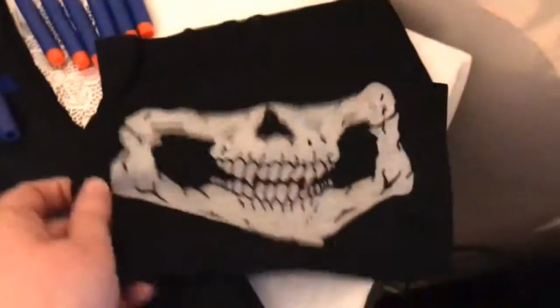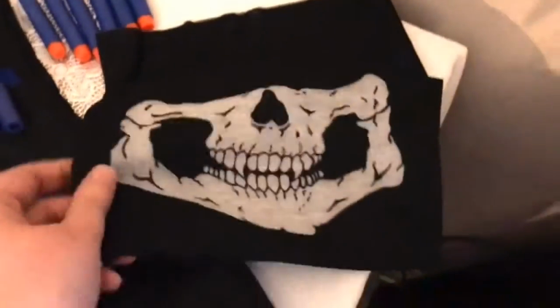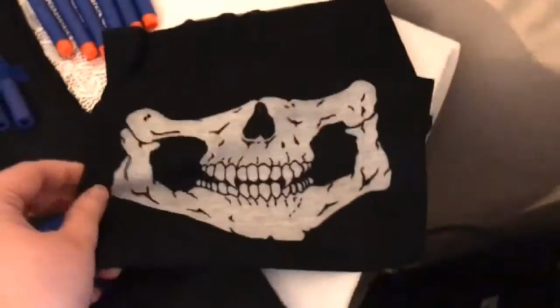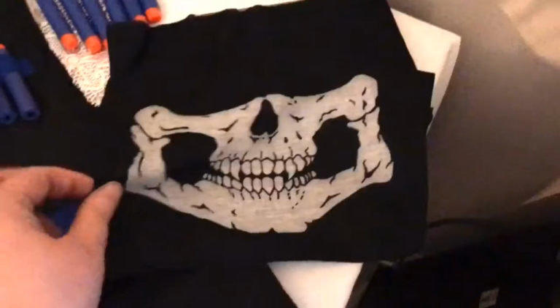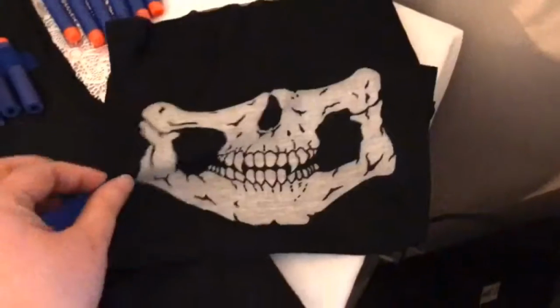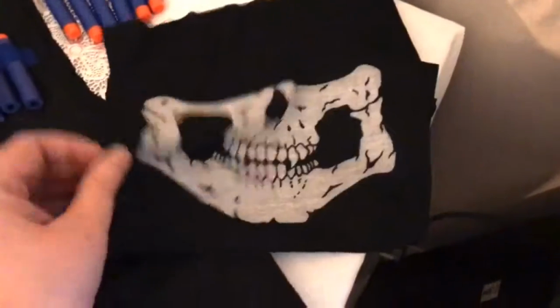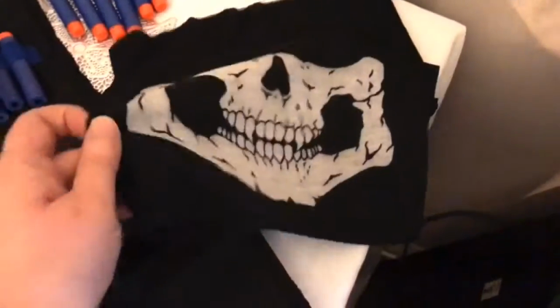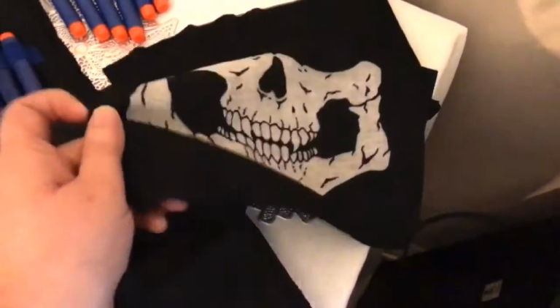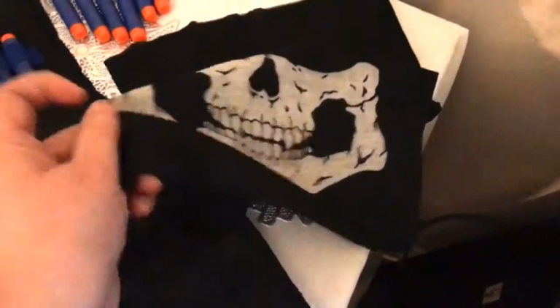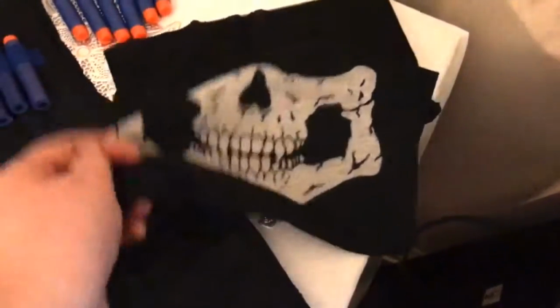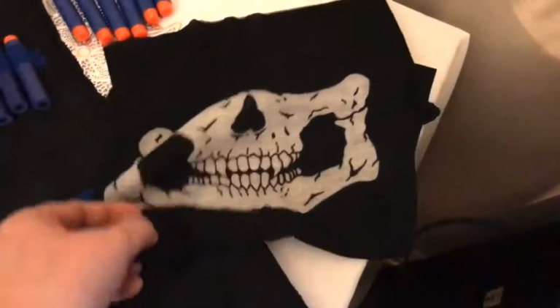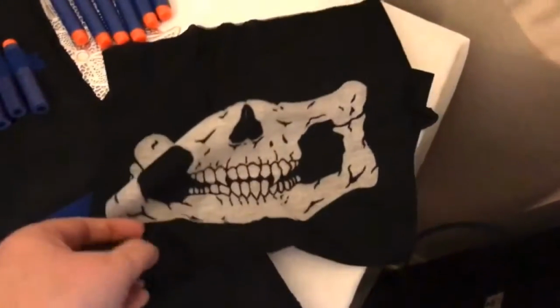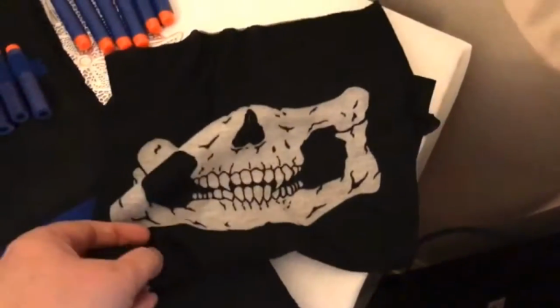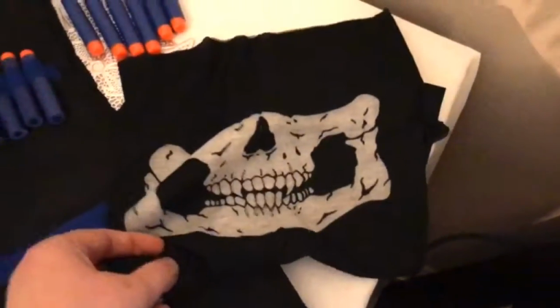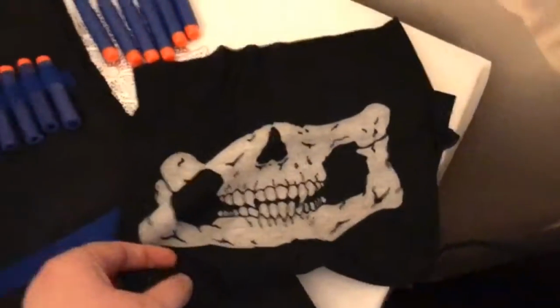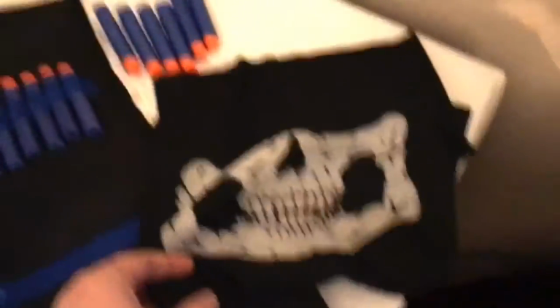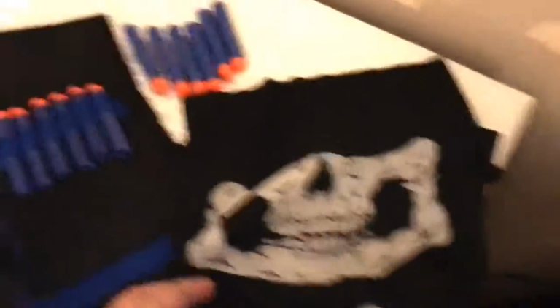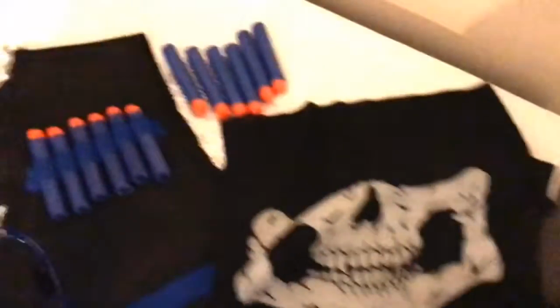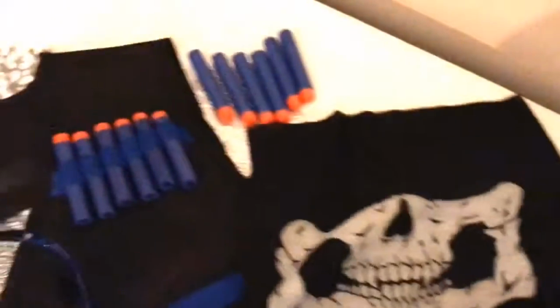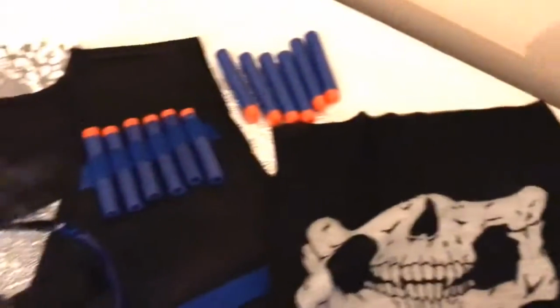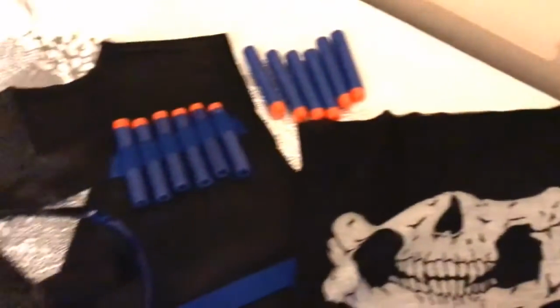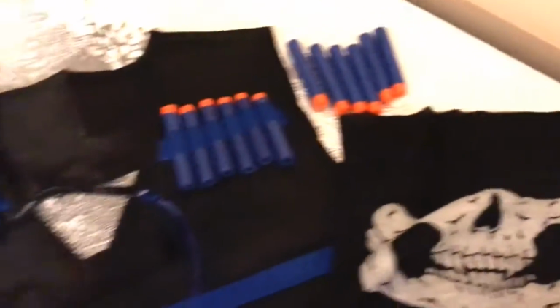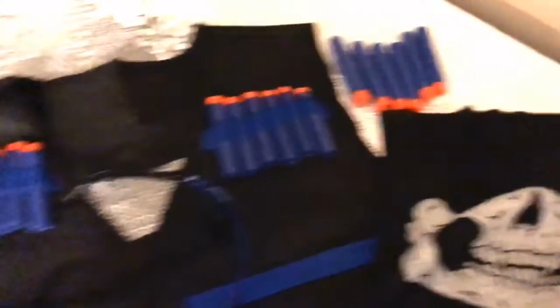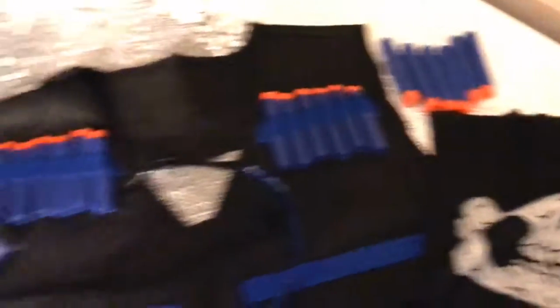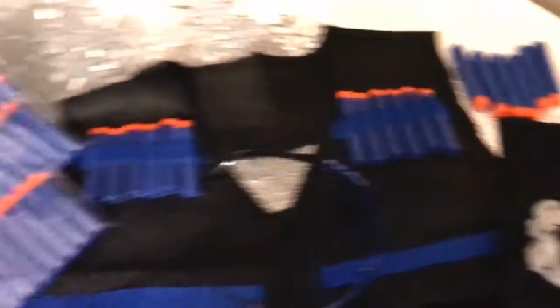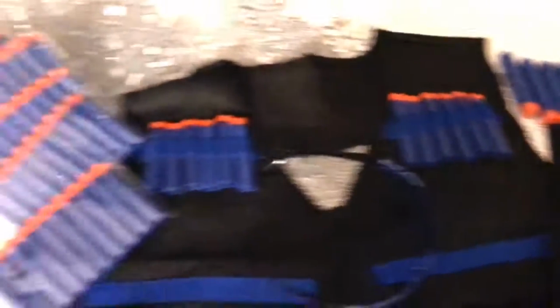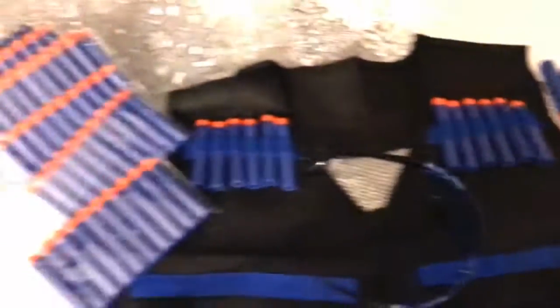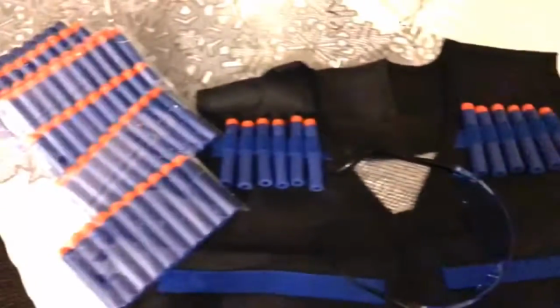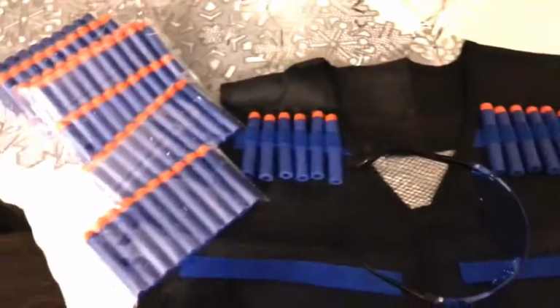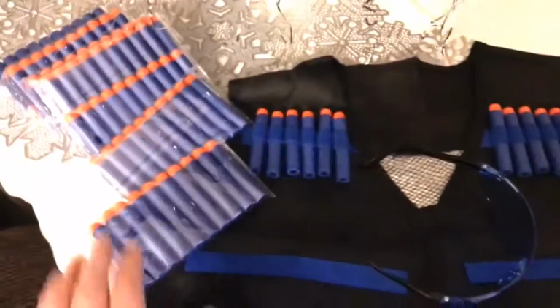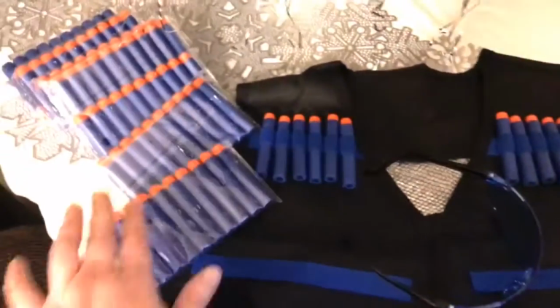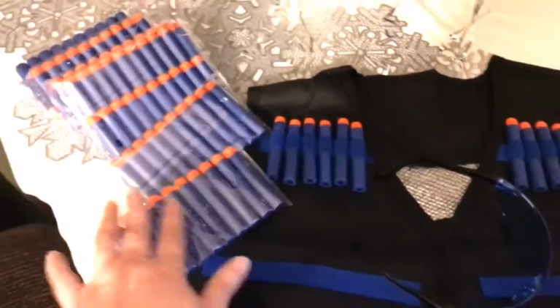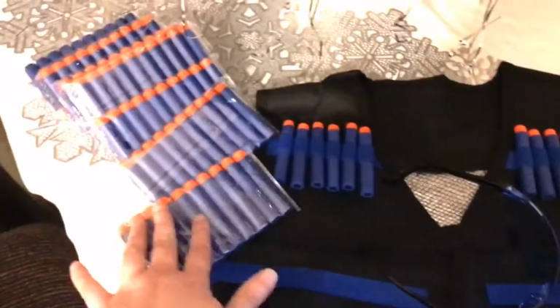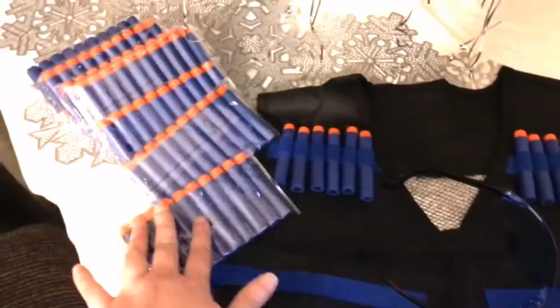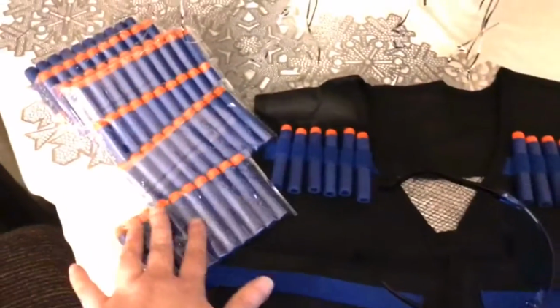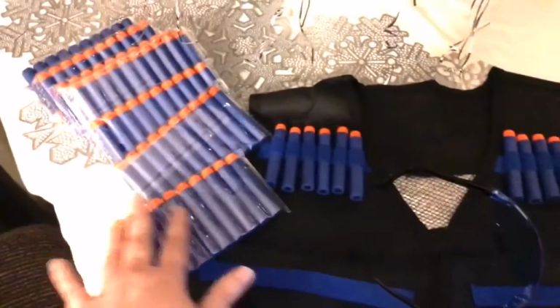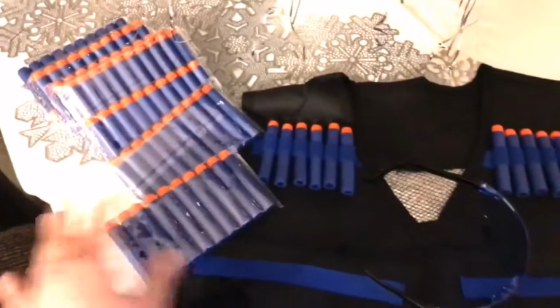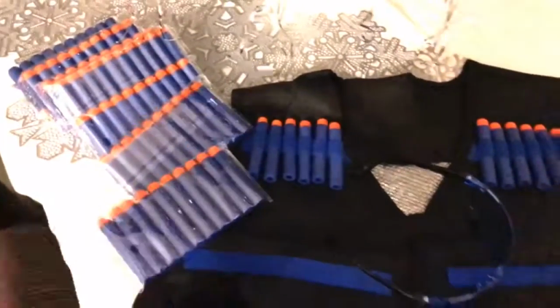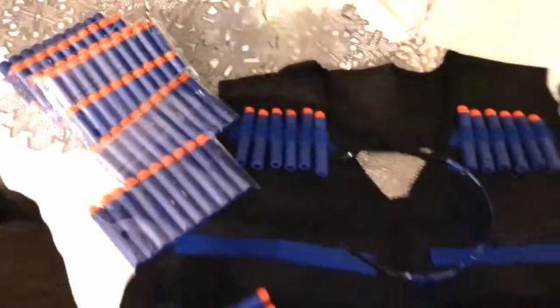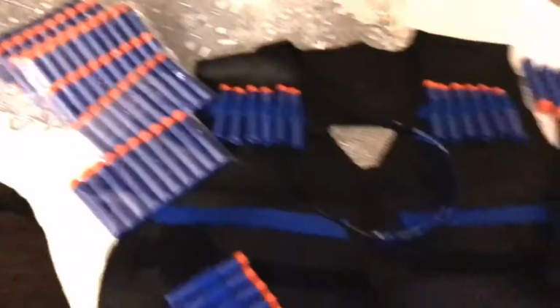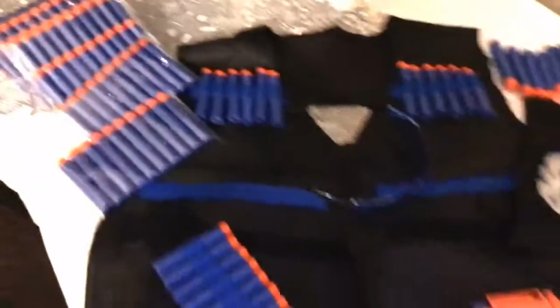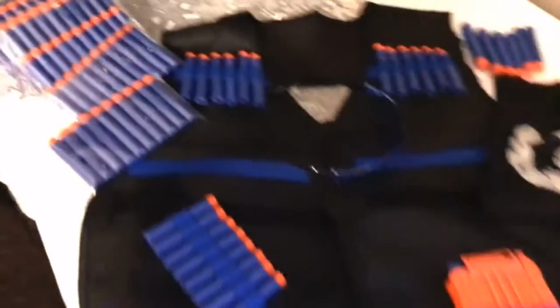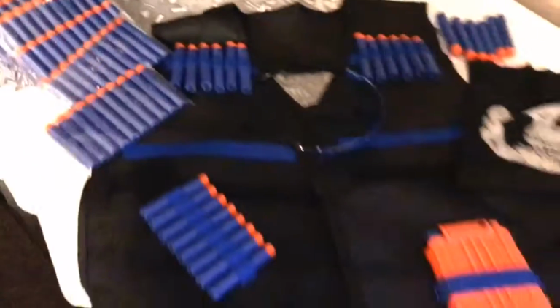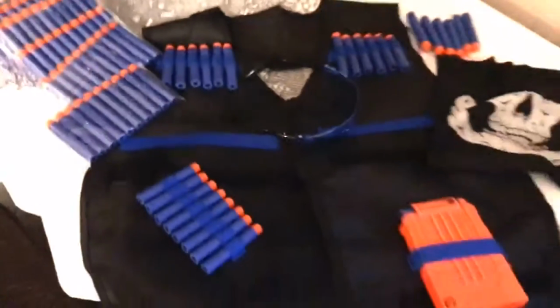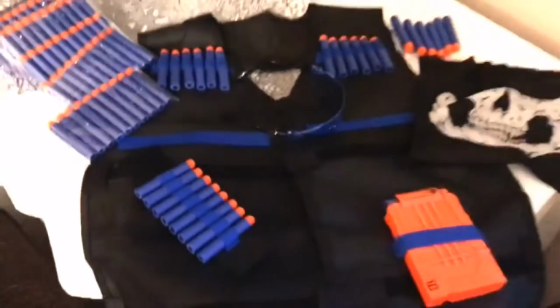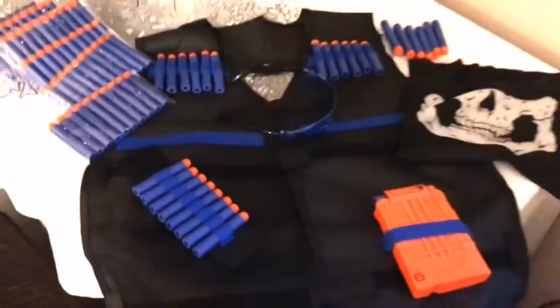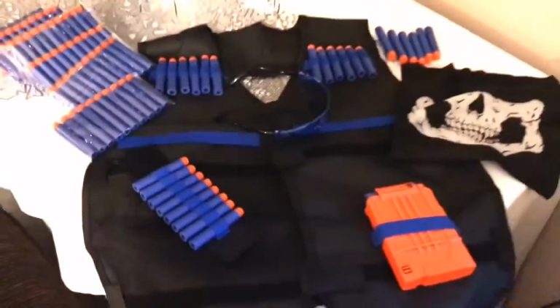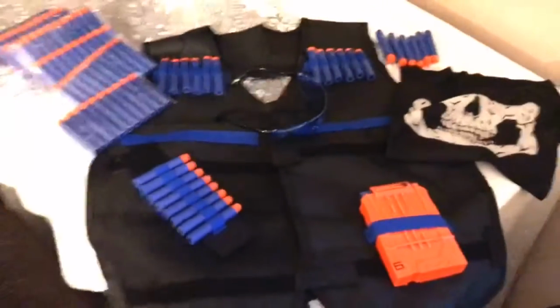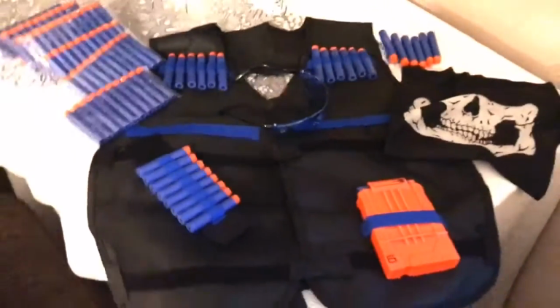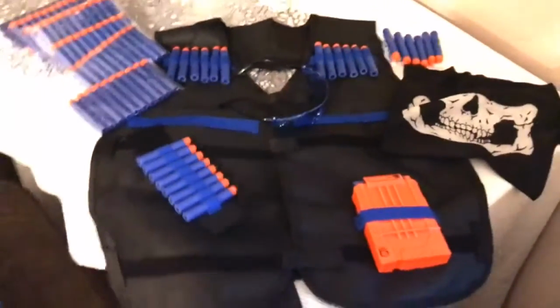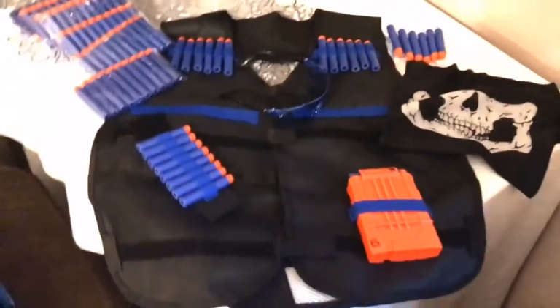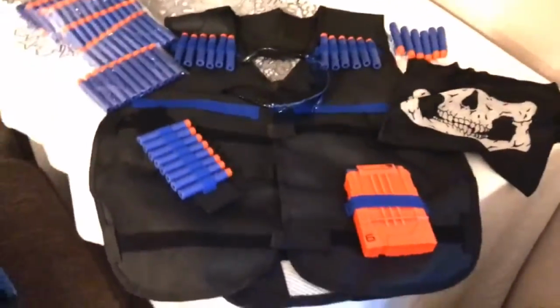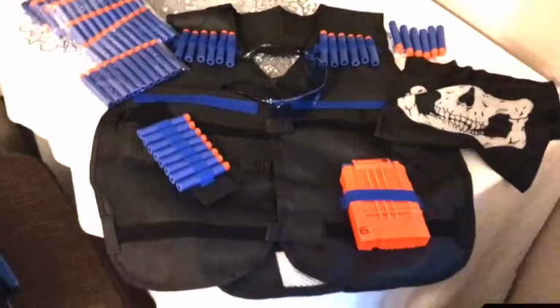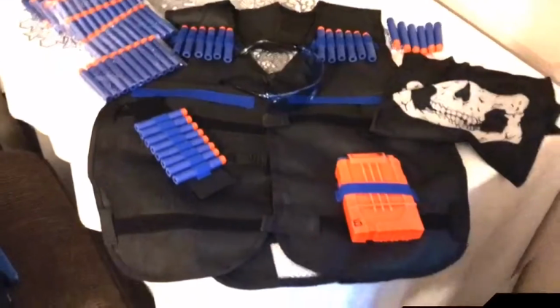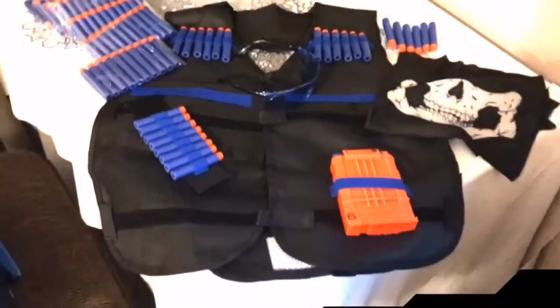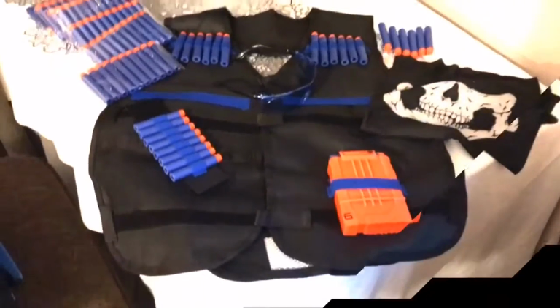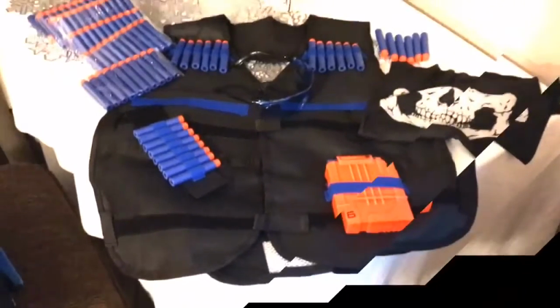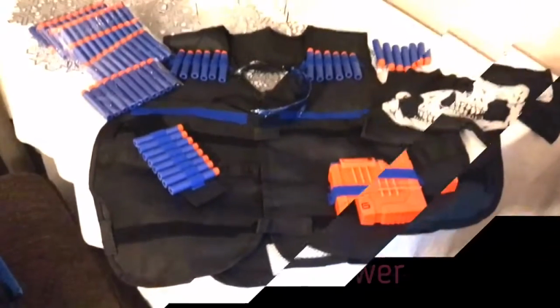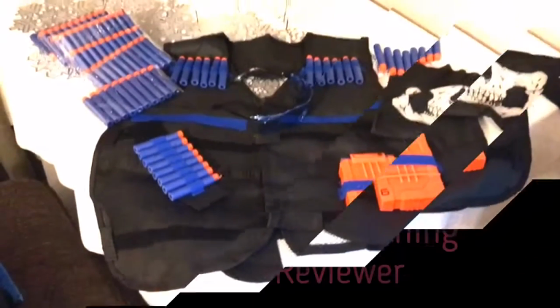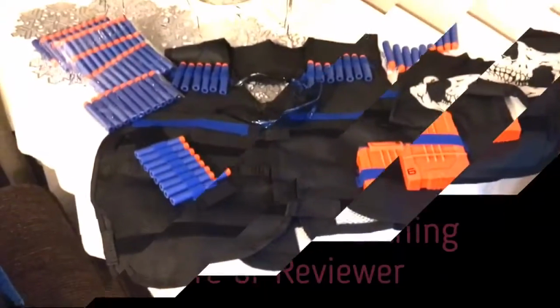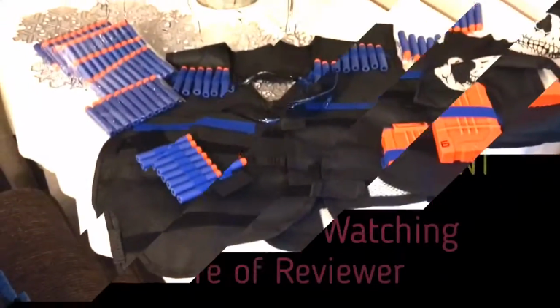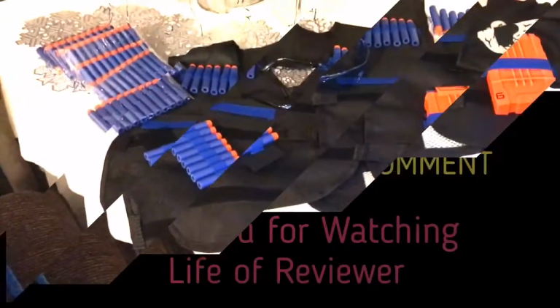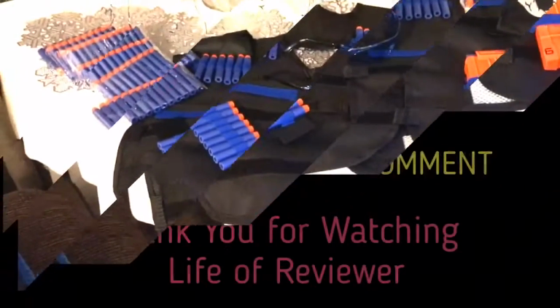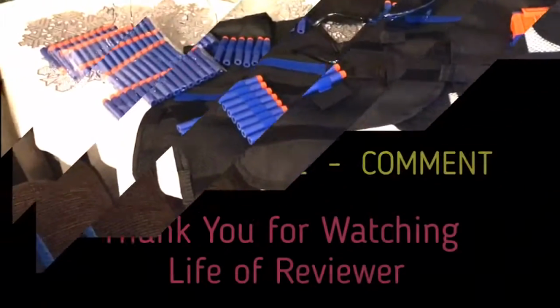And also this little cool face mask here. It comes with a hundred bullets too — what a great little set as a gift.